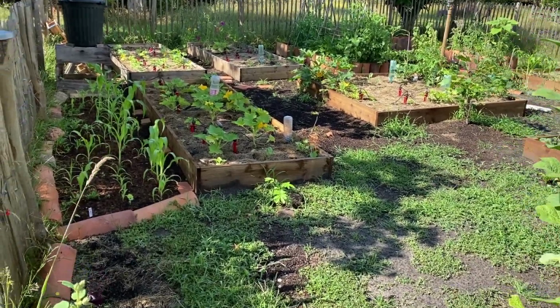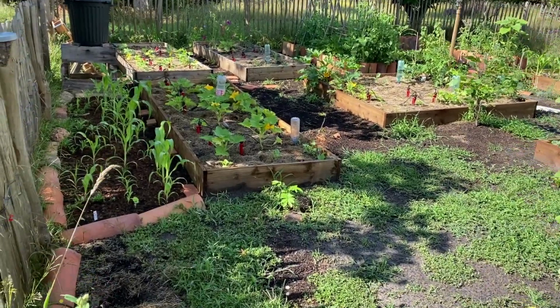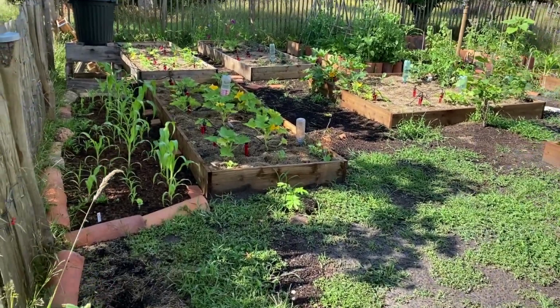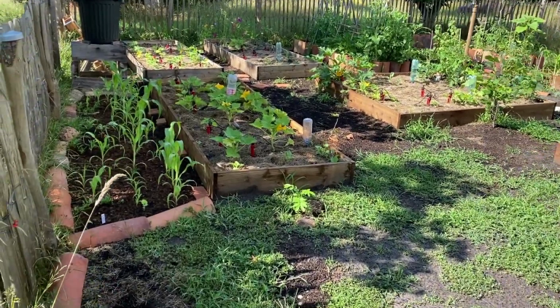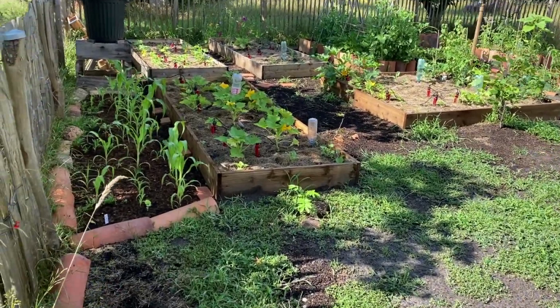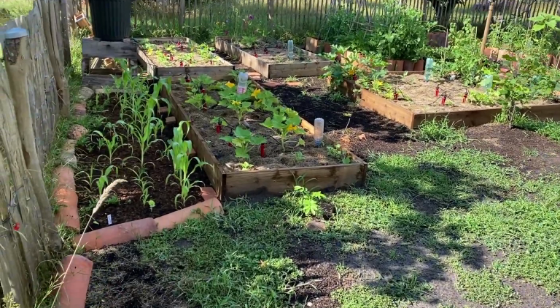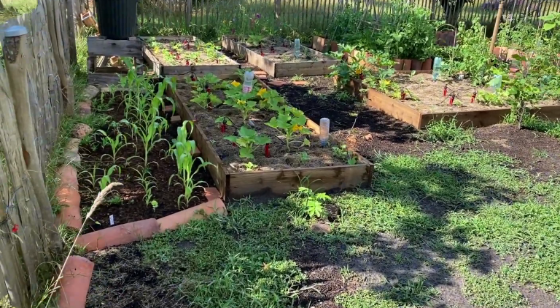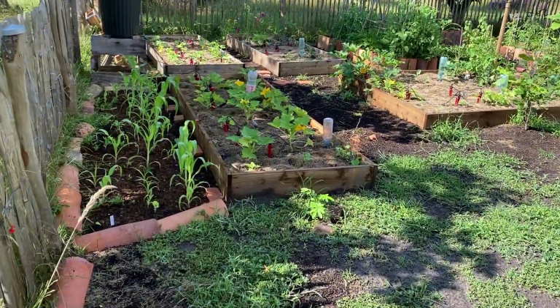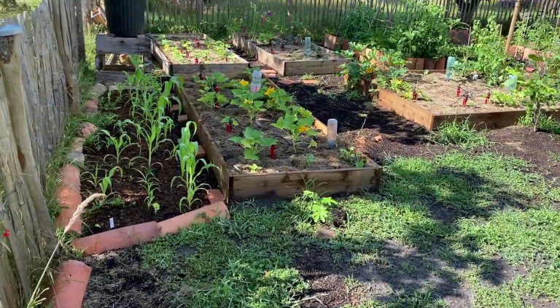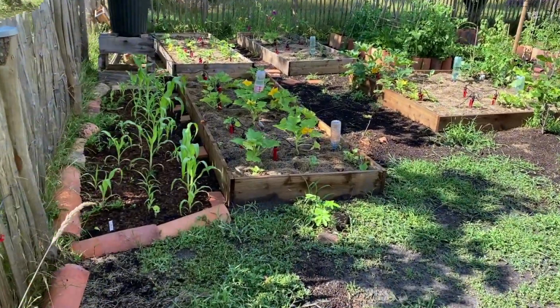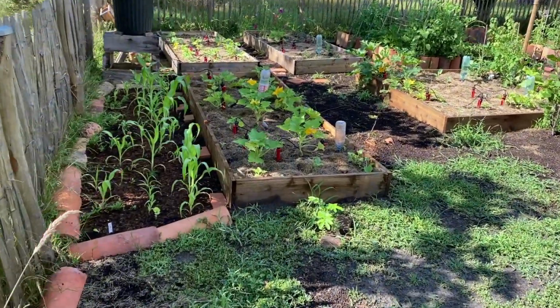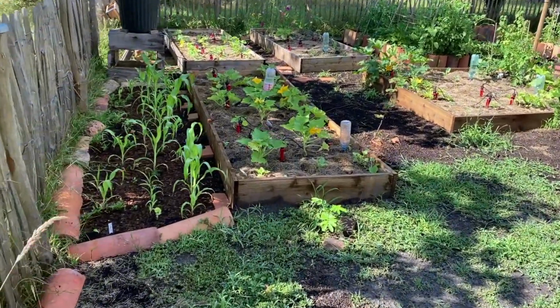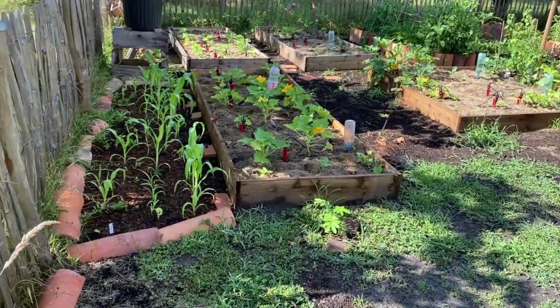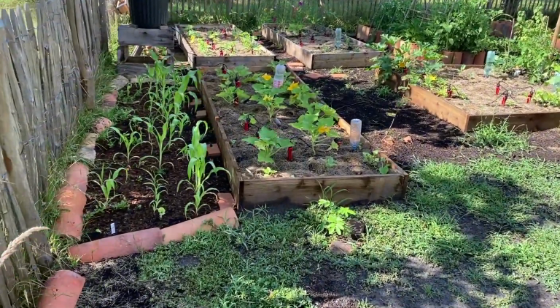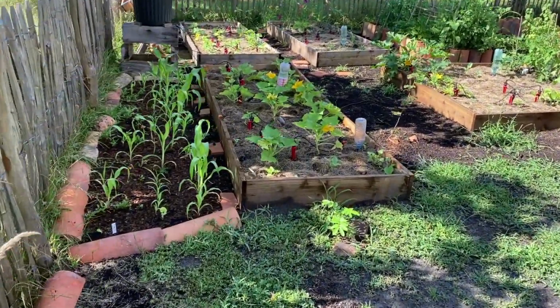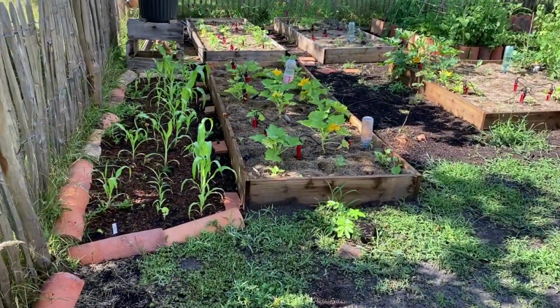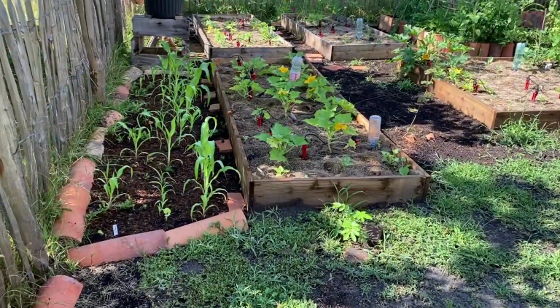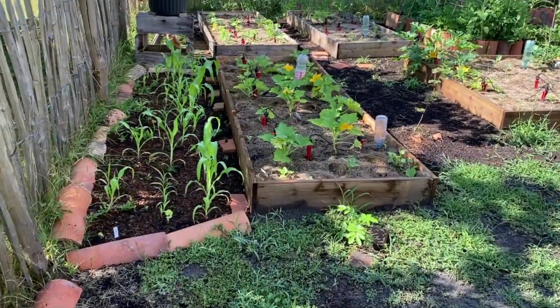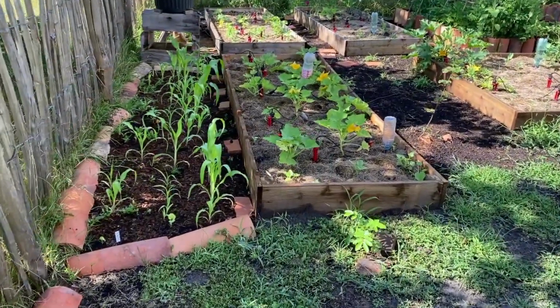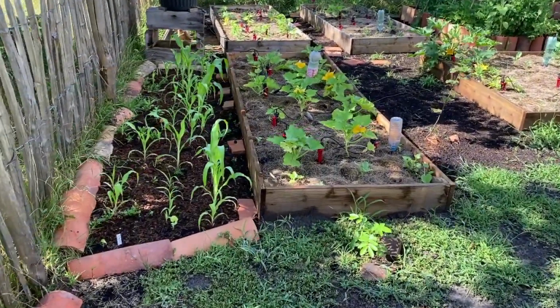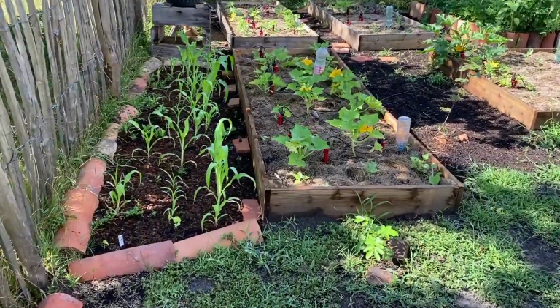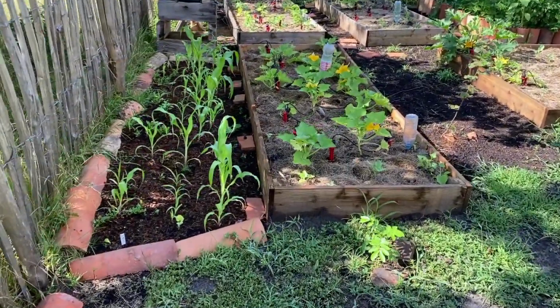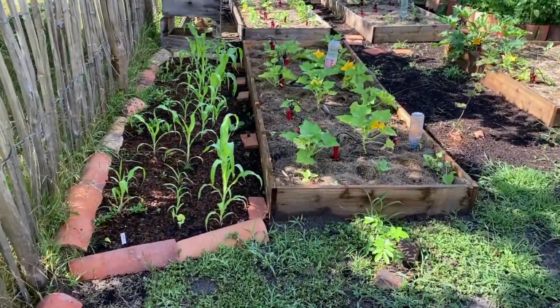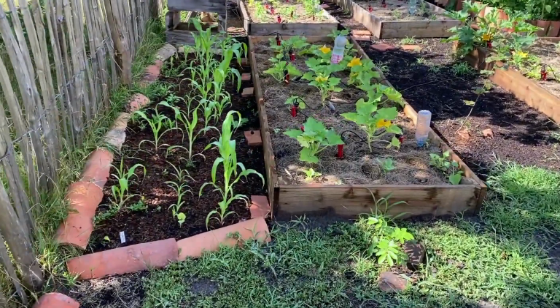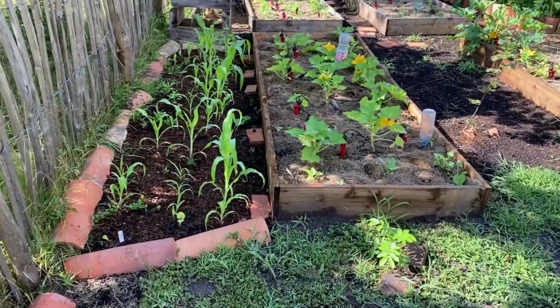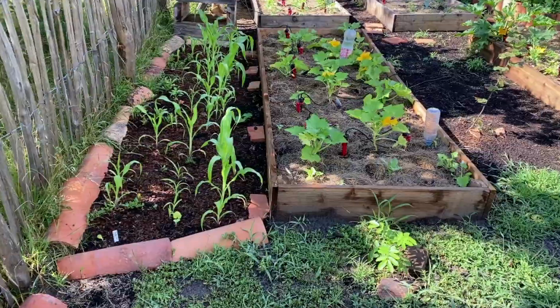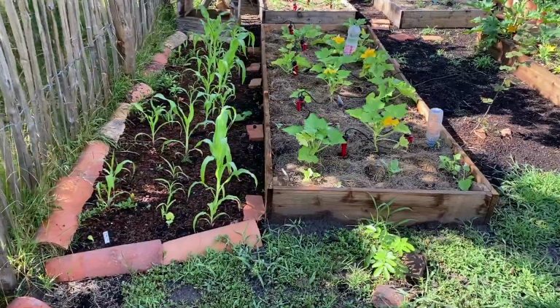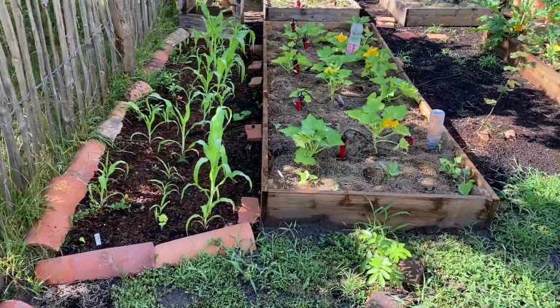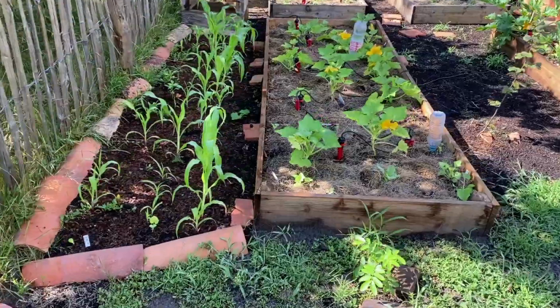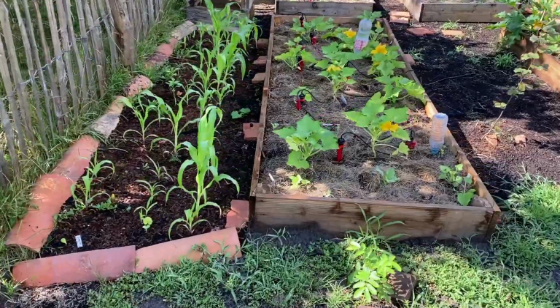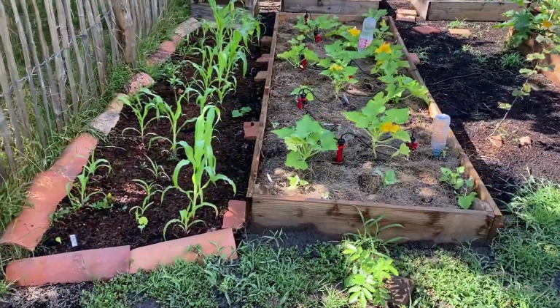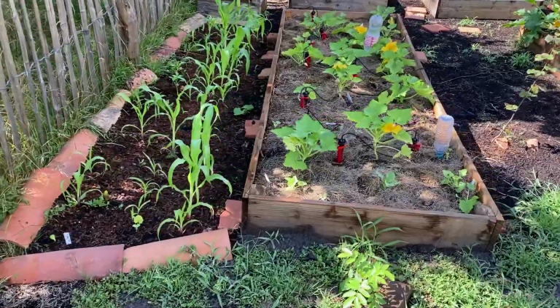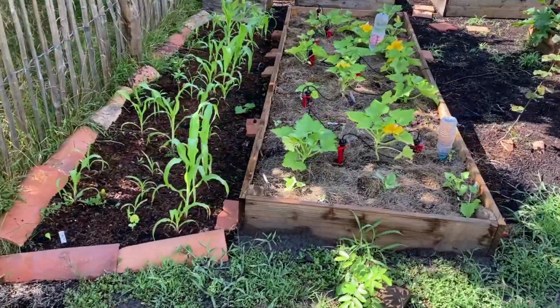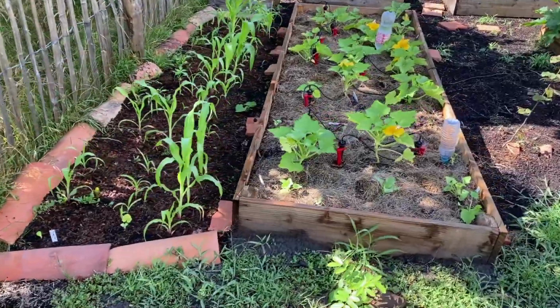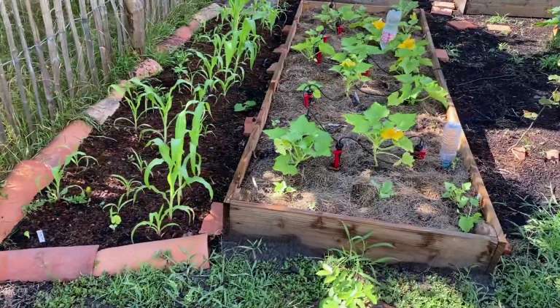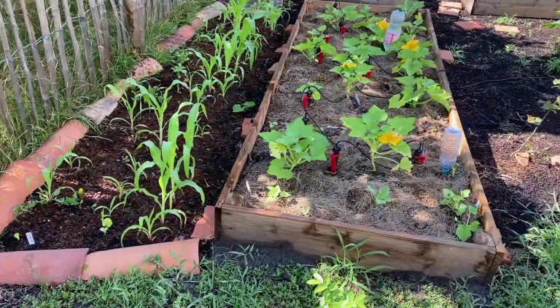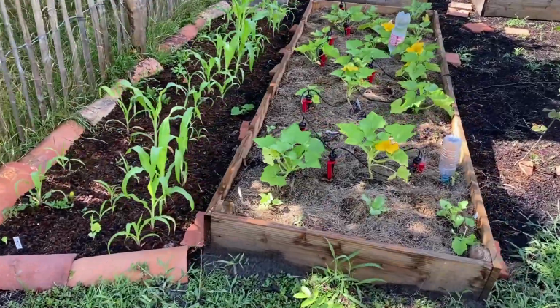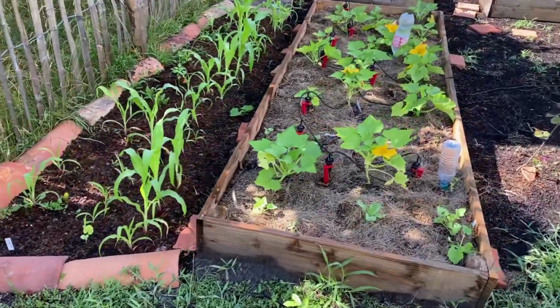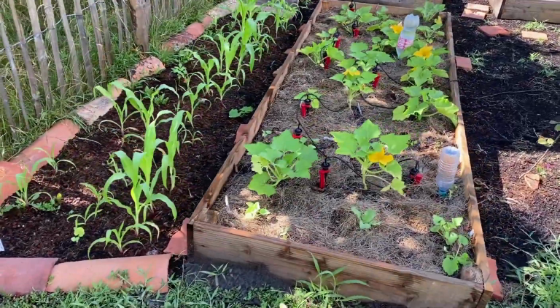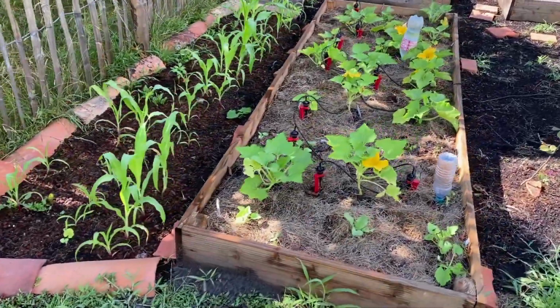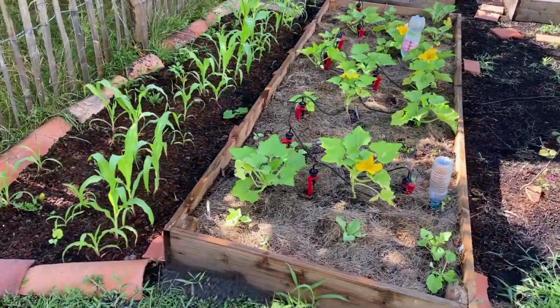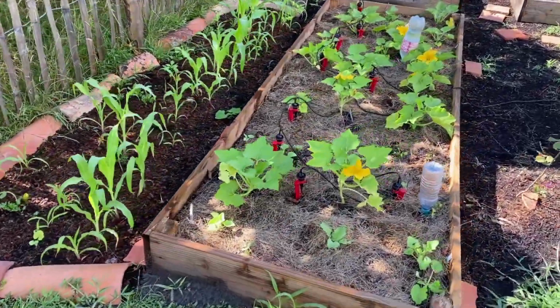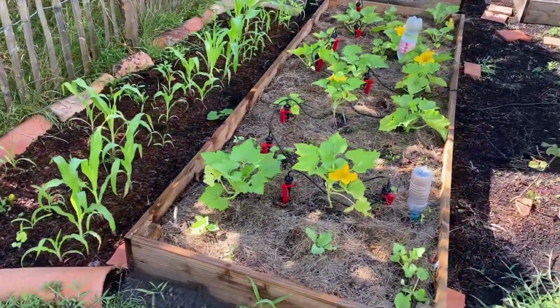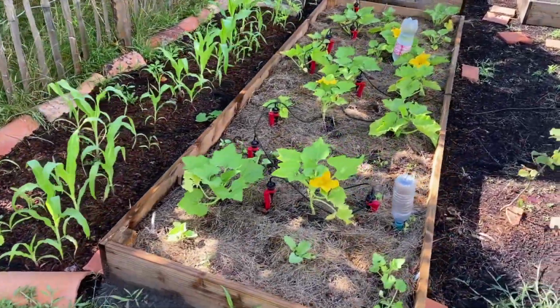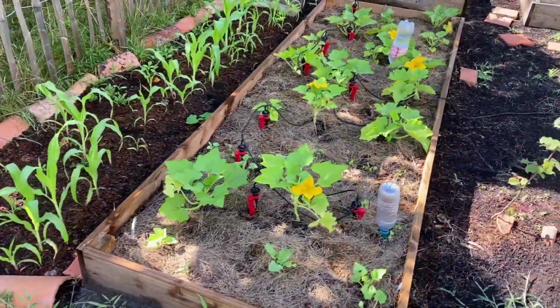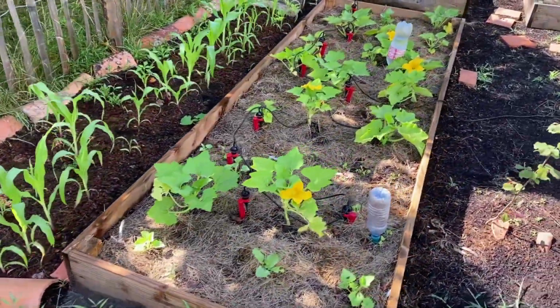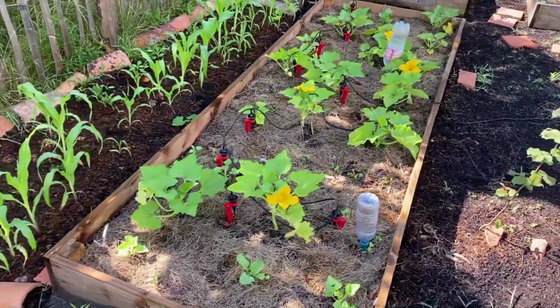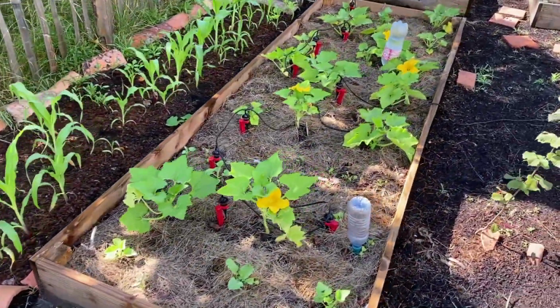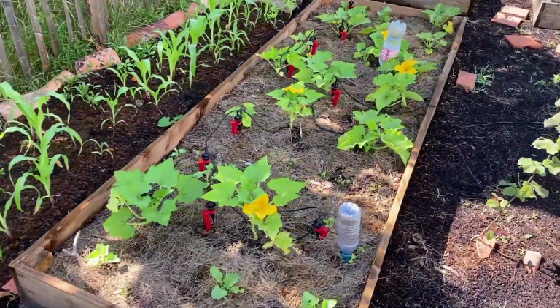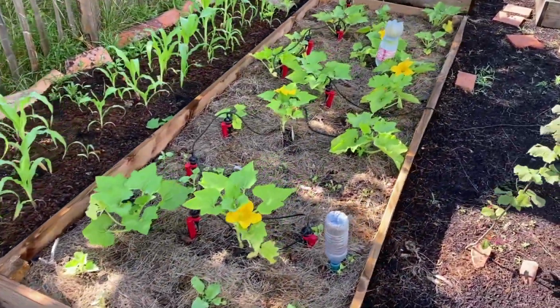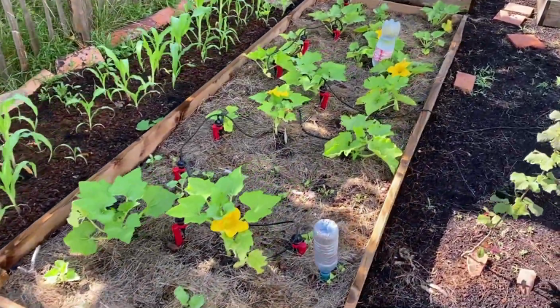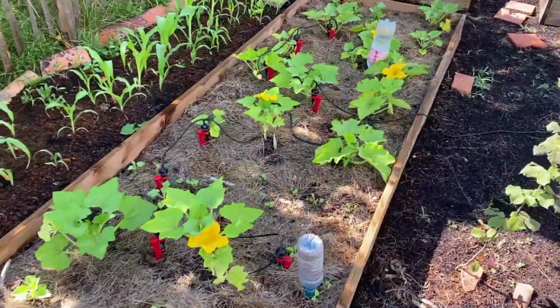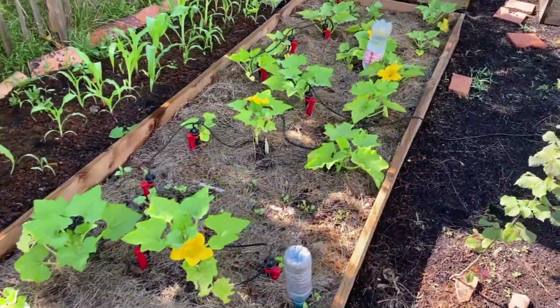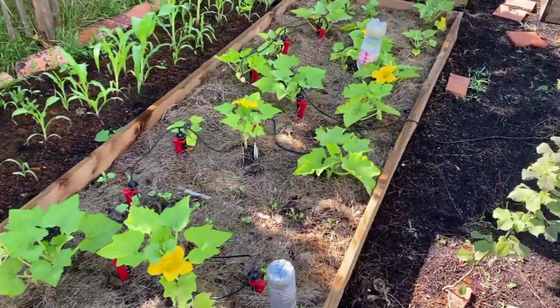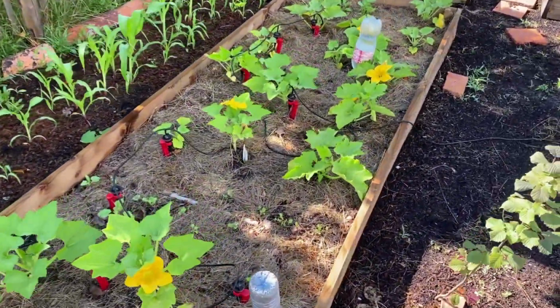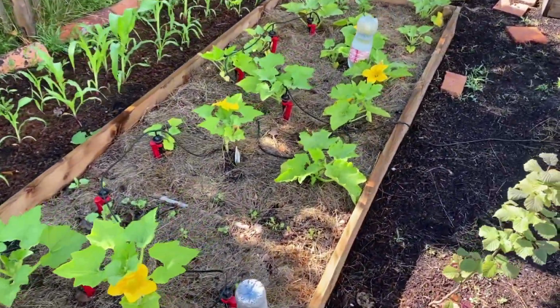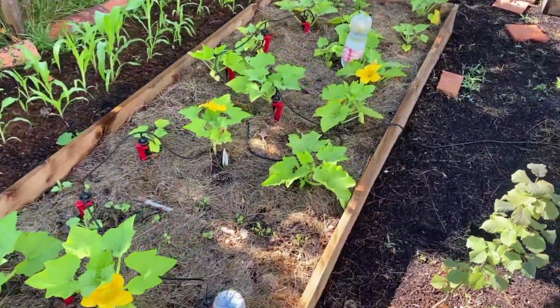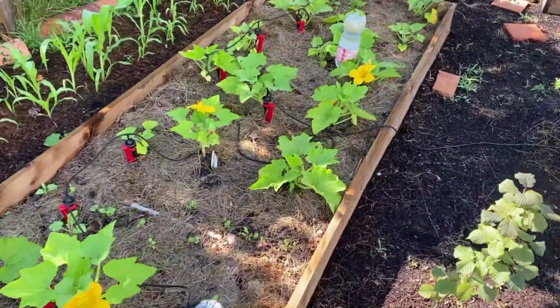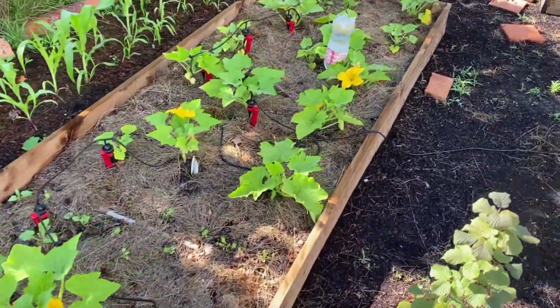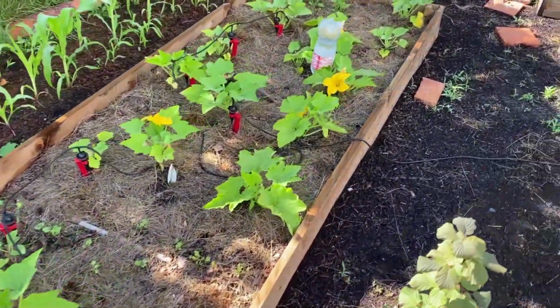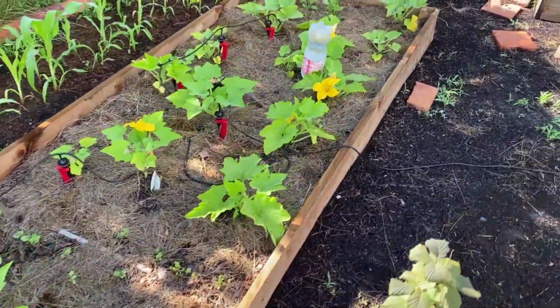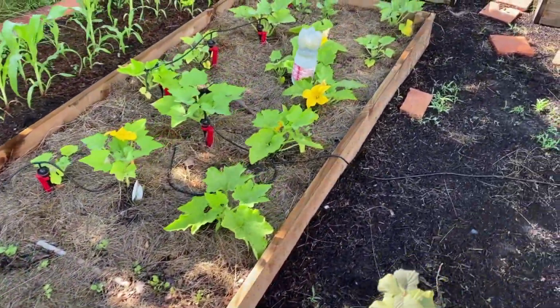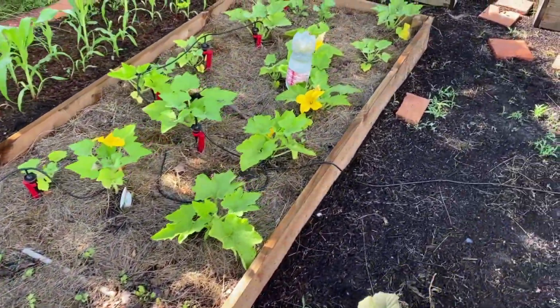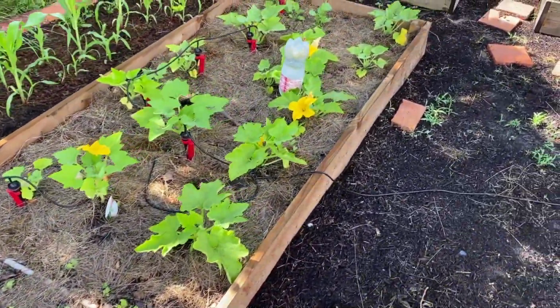Hello everybody. This is the very first short video of our vegetable garden in the Landes, a region in the southwest of France.